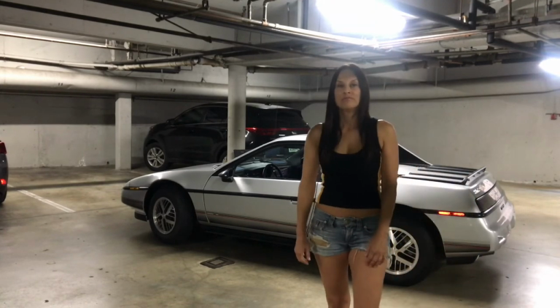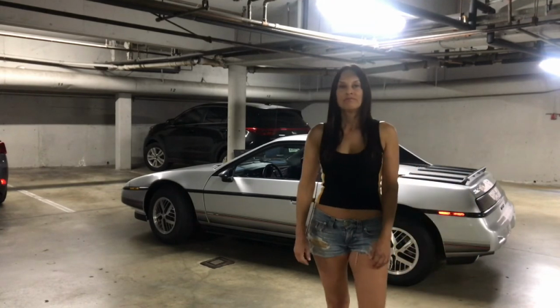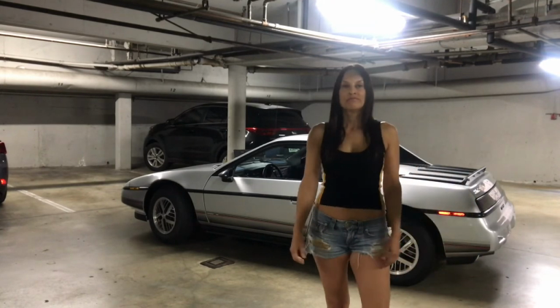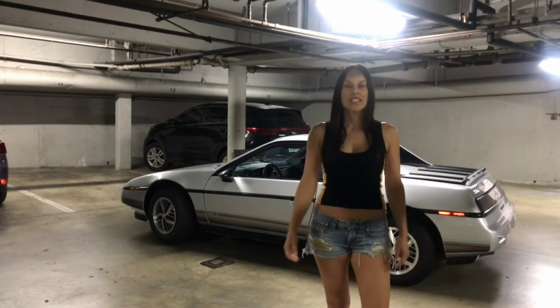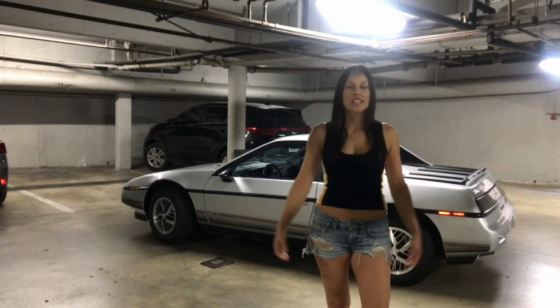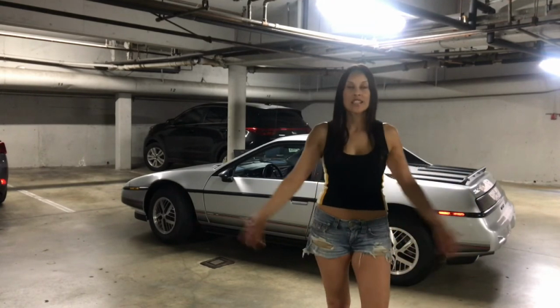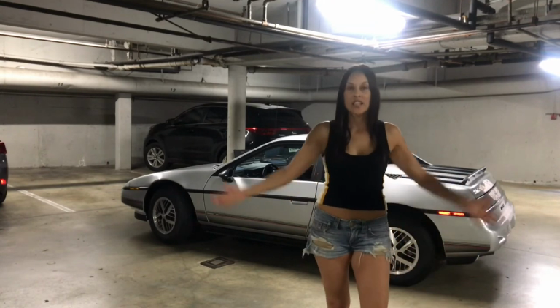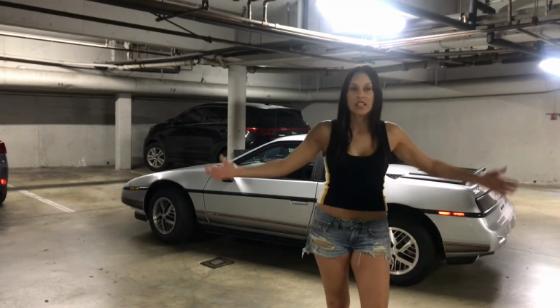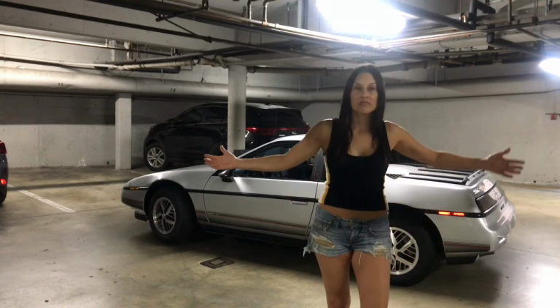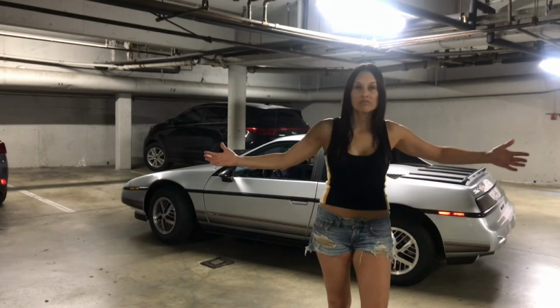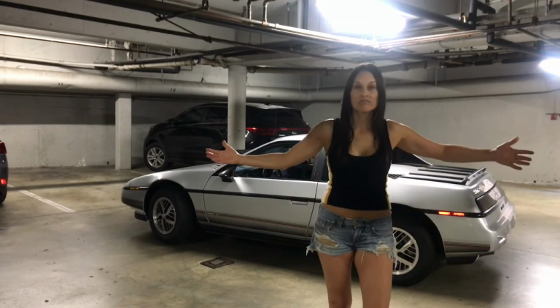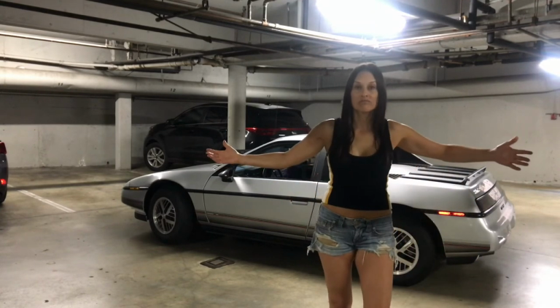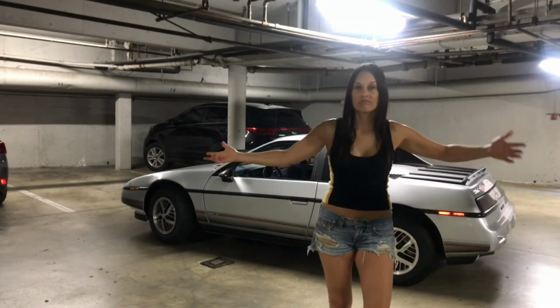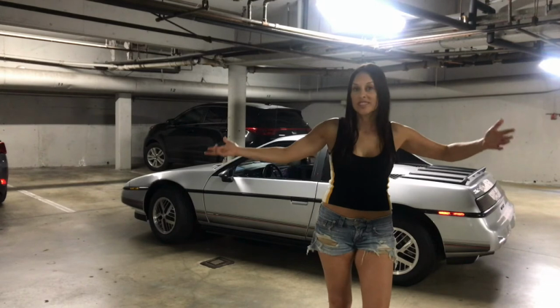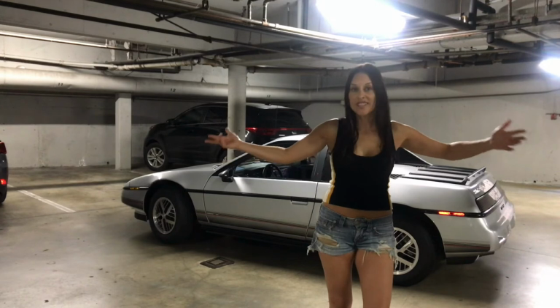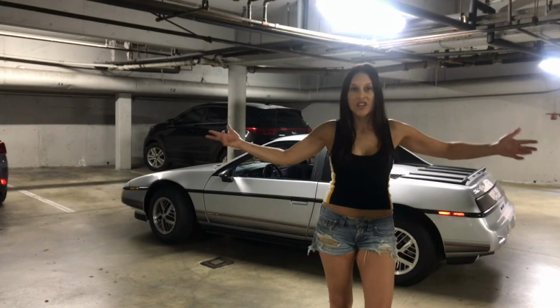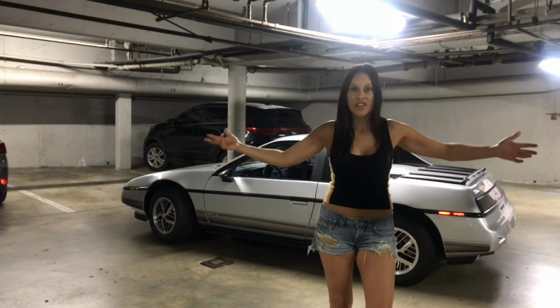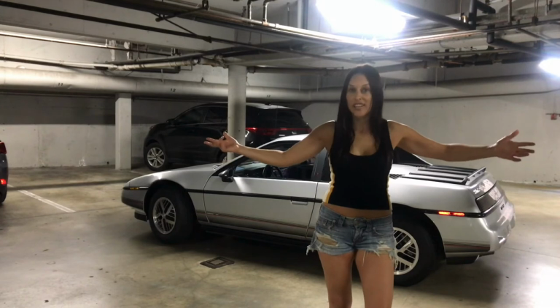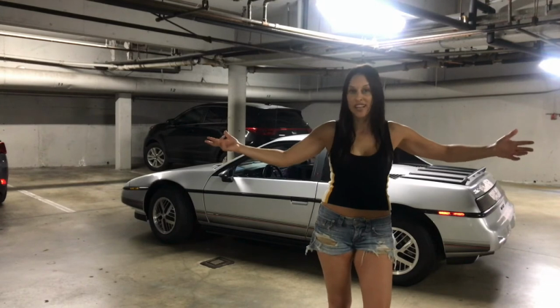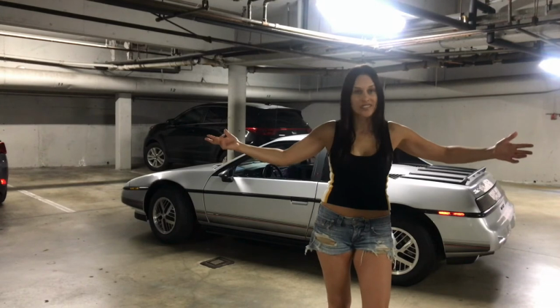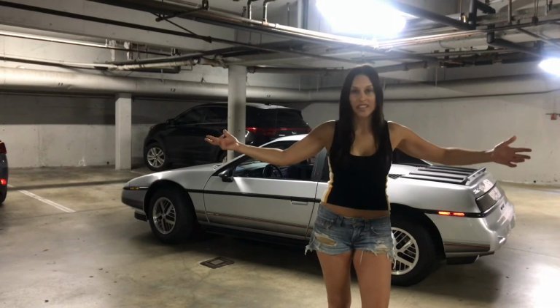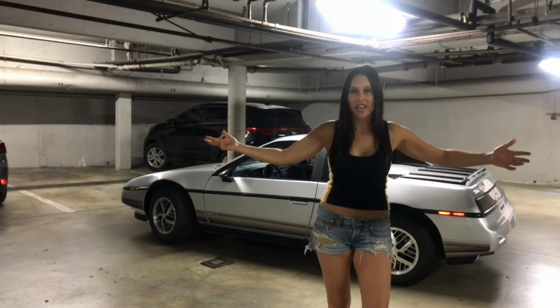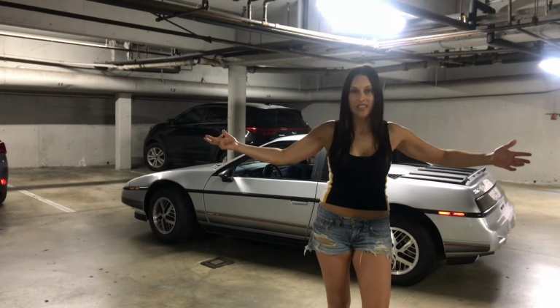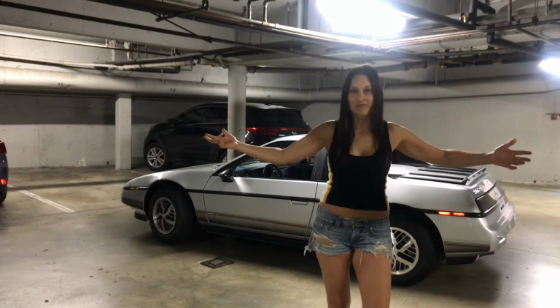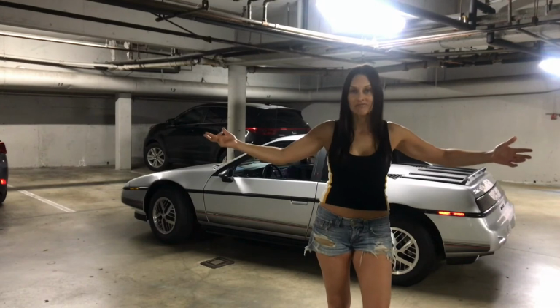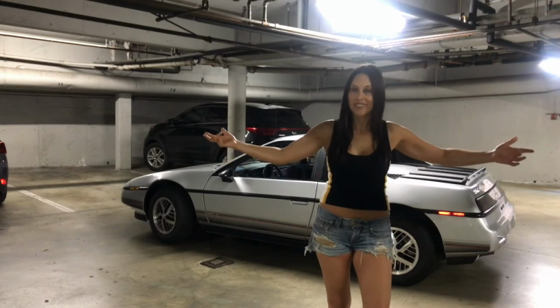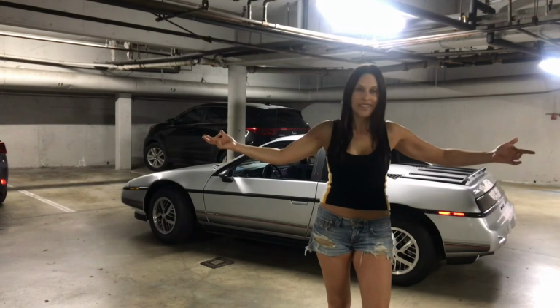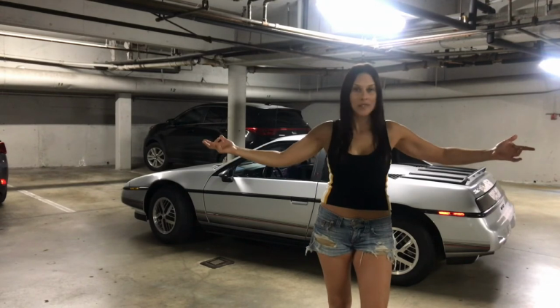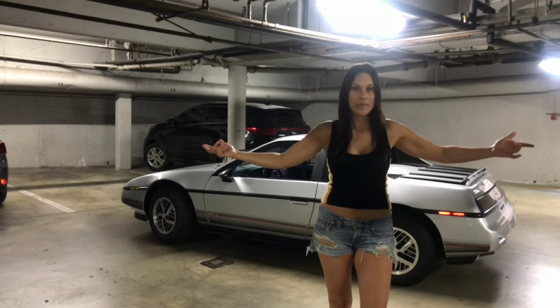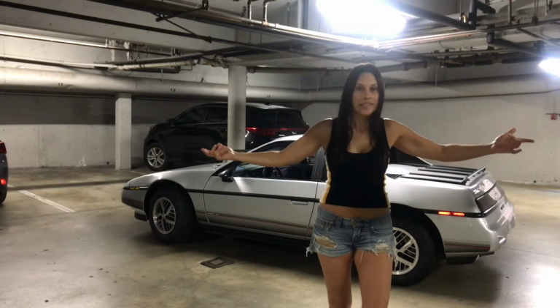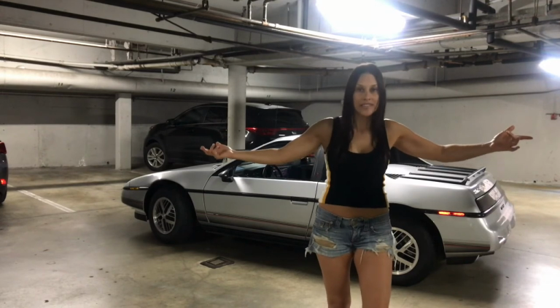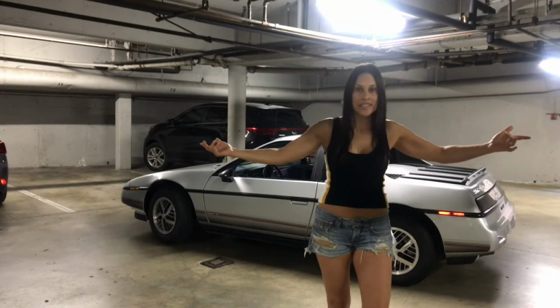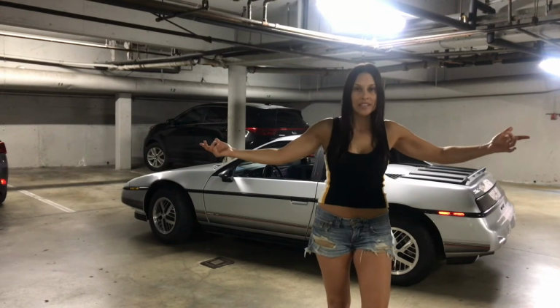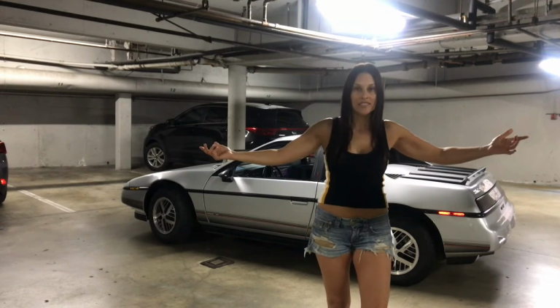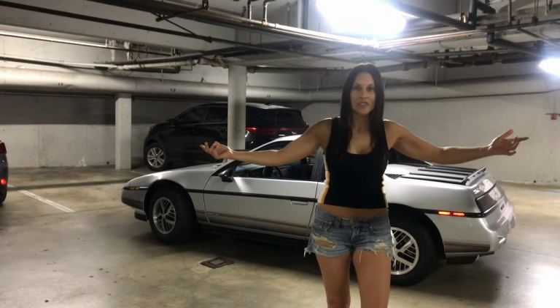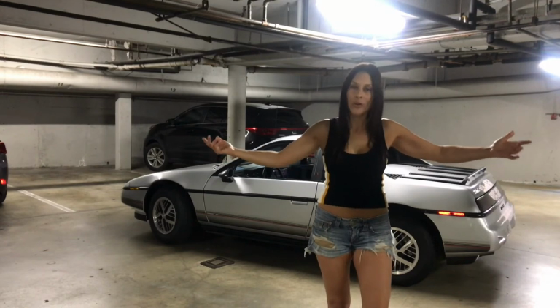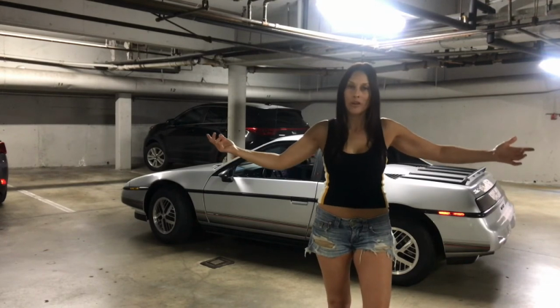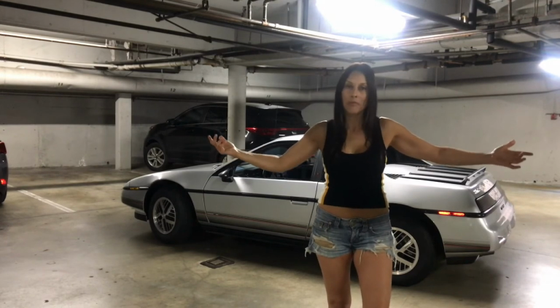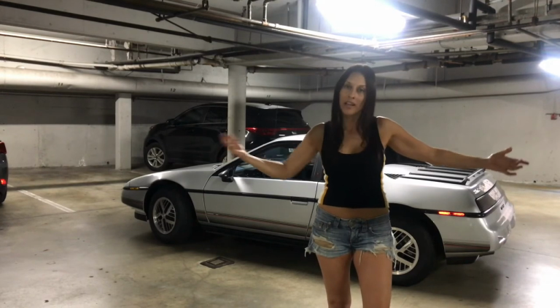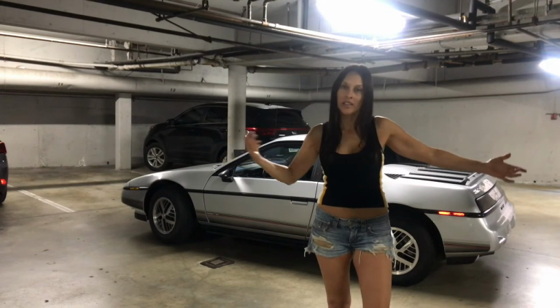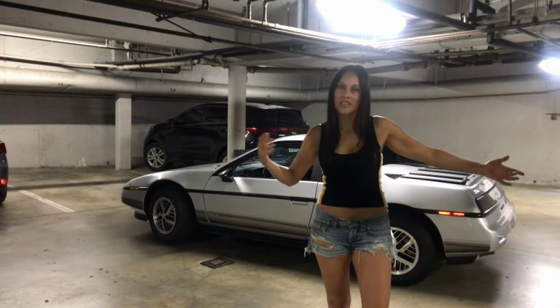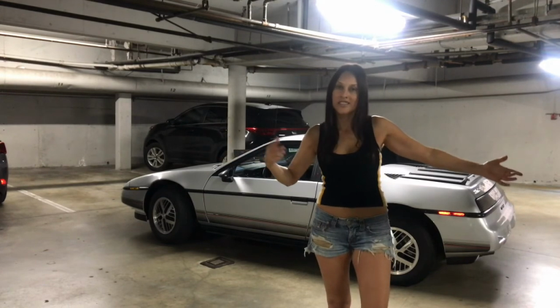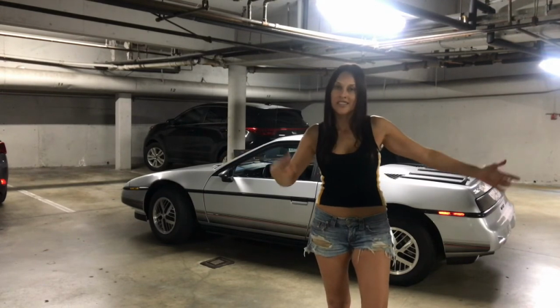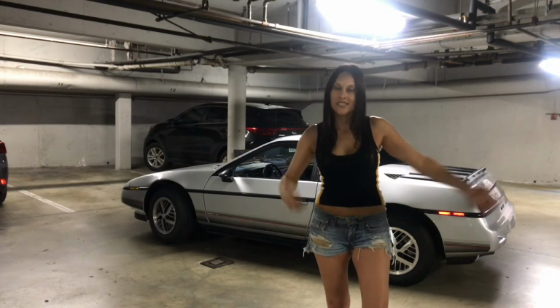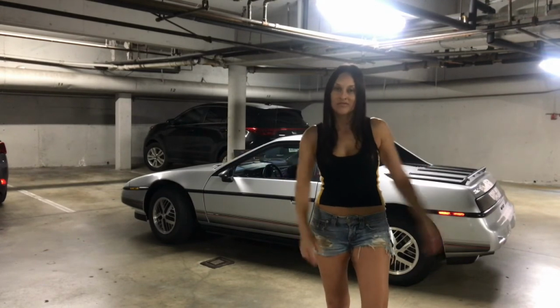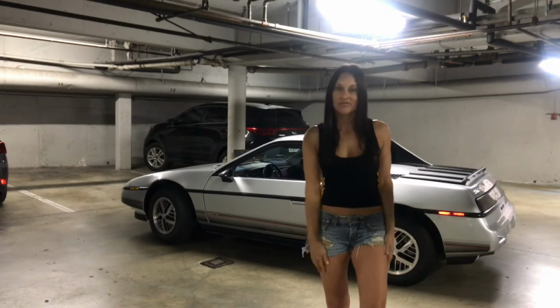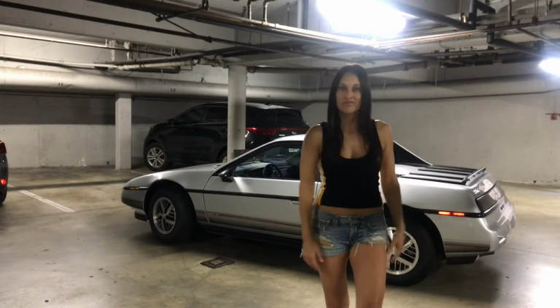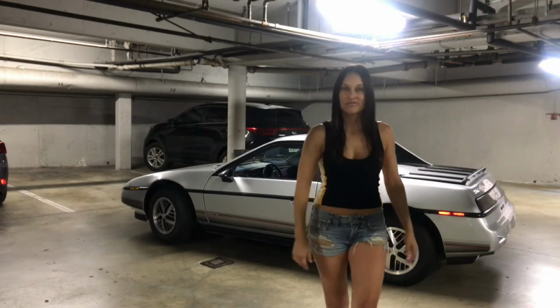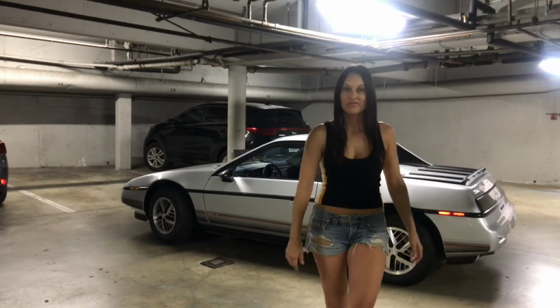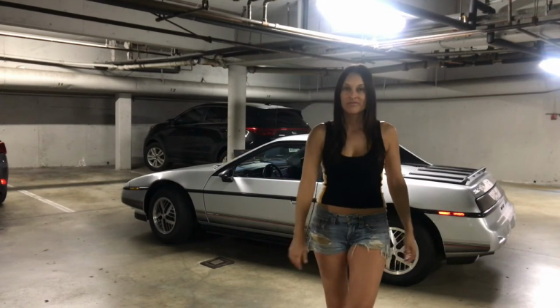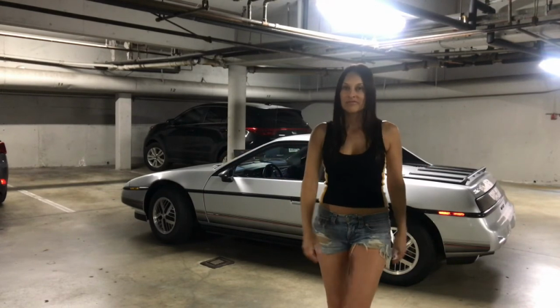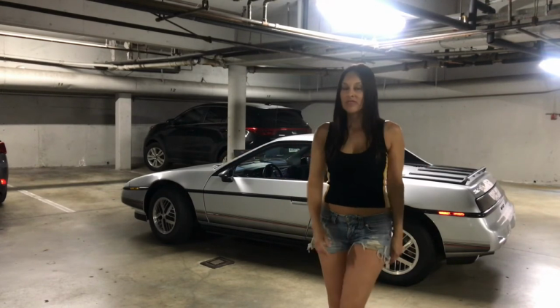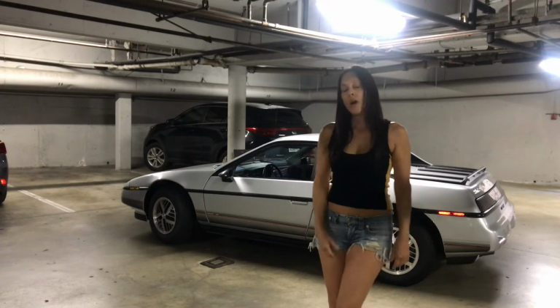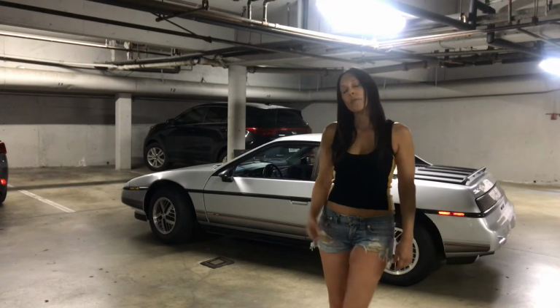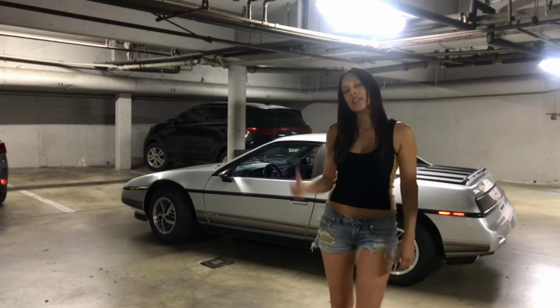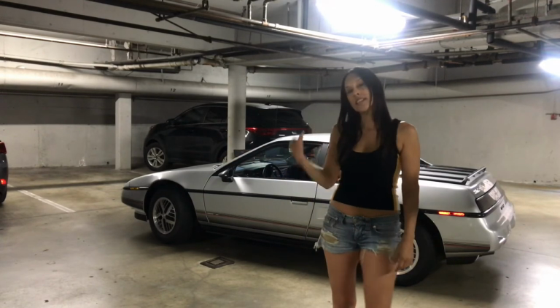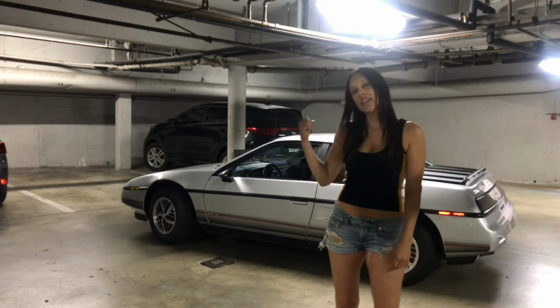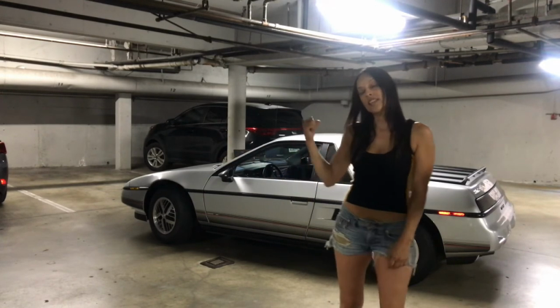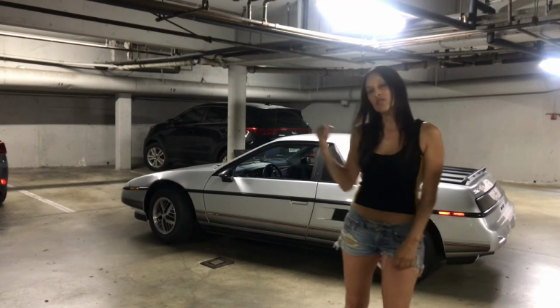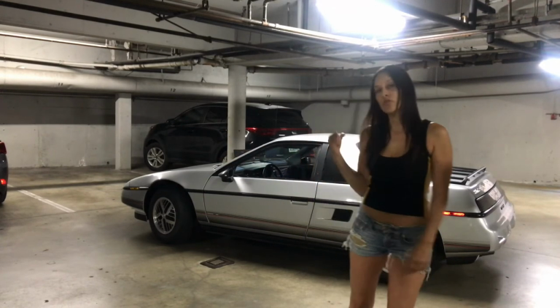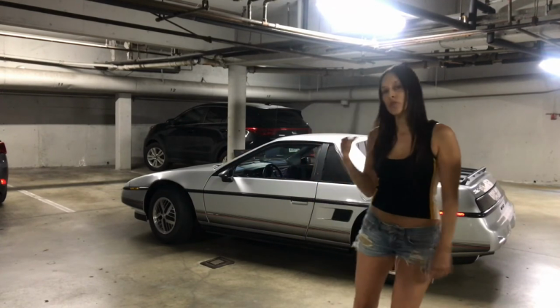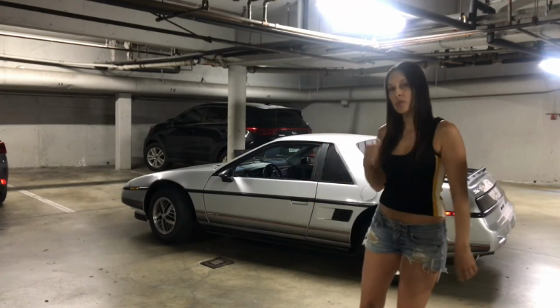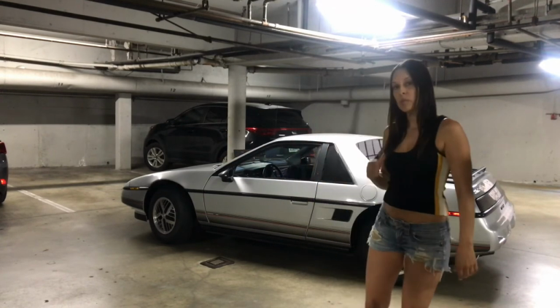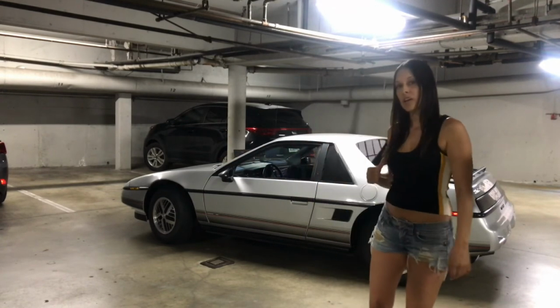And that, my friends, is how you decipher the Morse code out of the ECM in your 1988 Pontiac Fiero. That's it, that's all I got today — easy peasy, quick, painless. I'm going to take this for a spin. Adios!